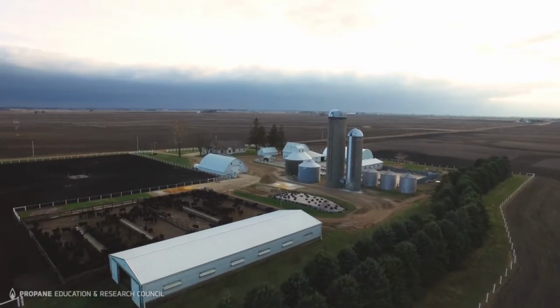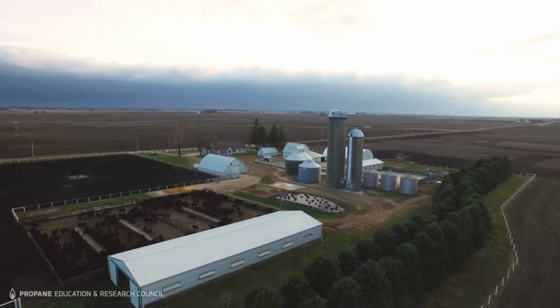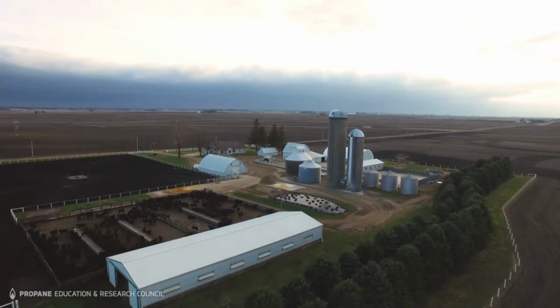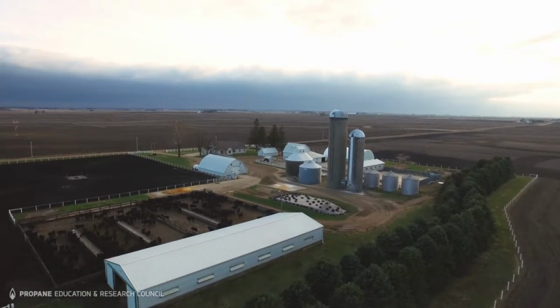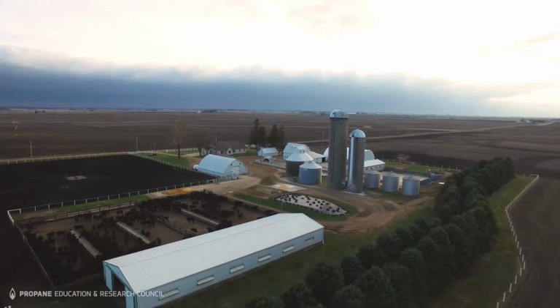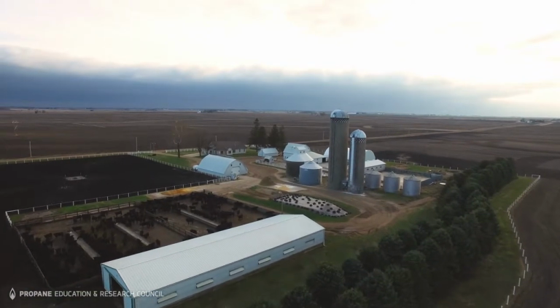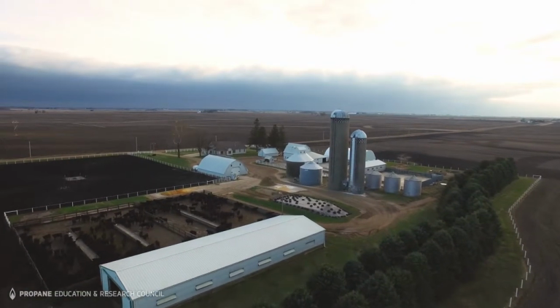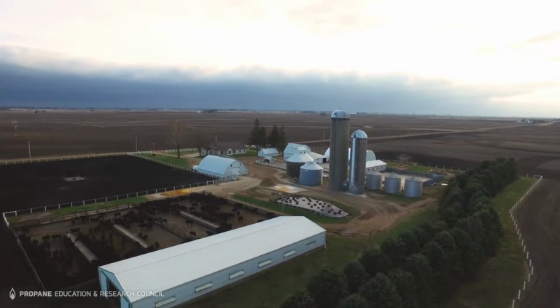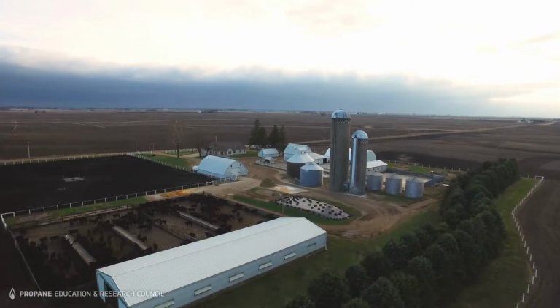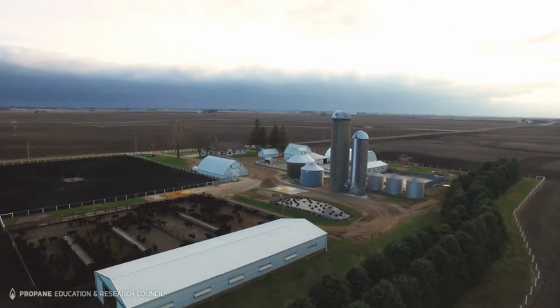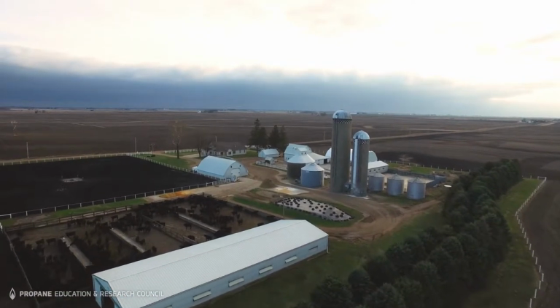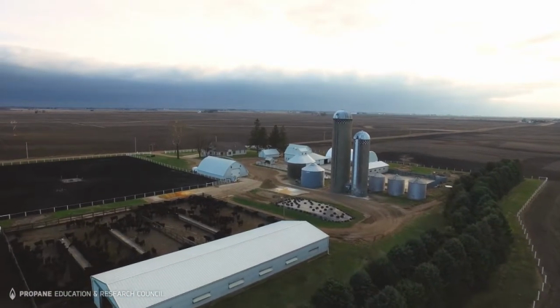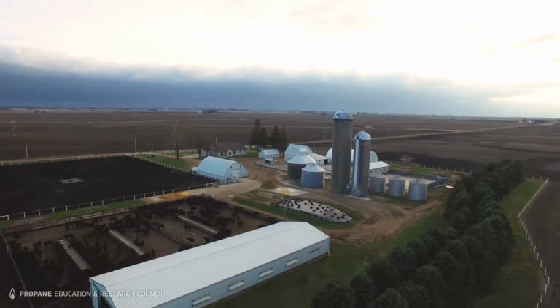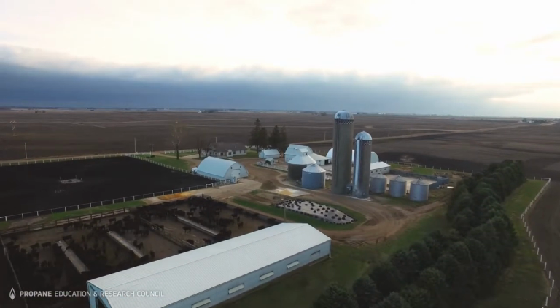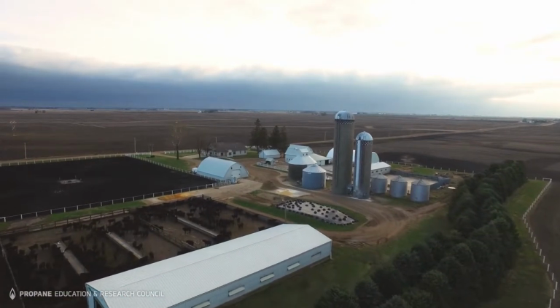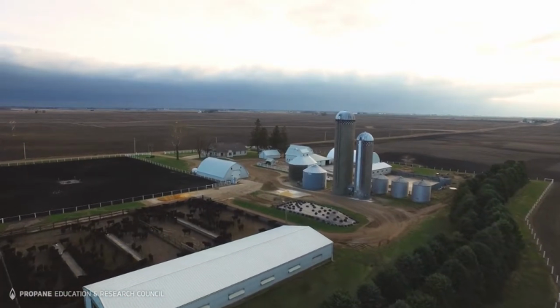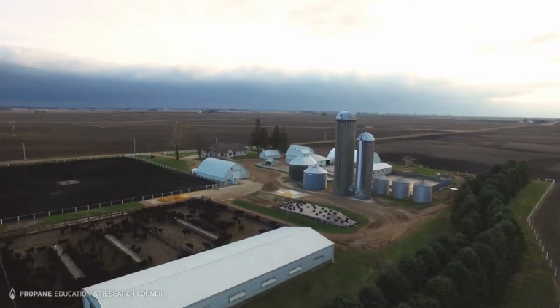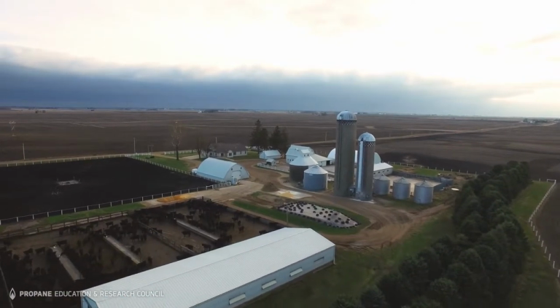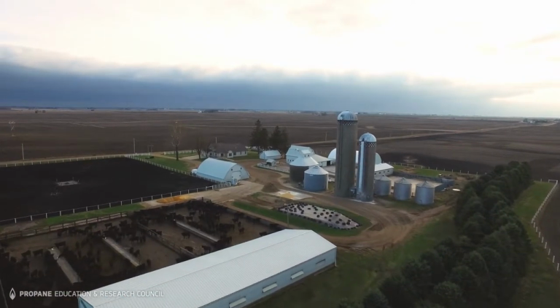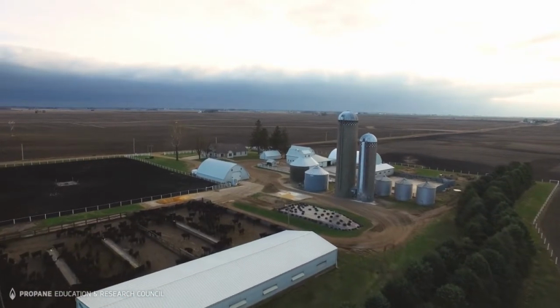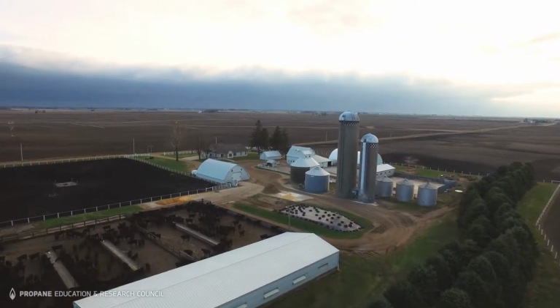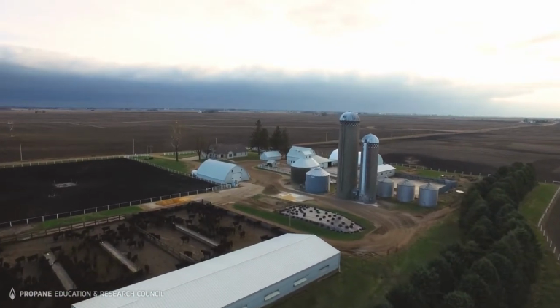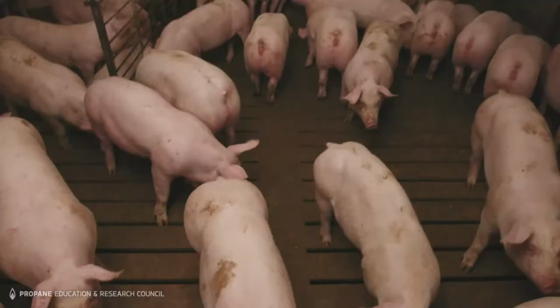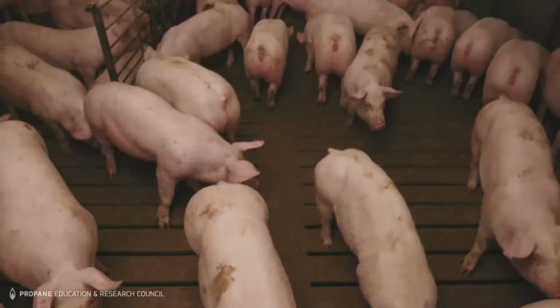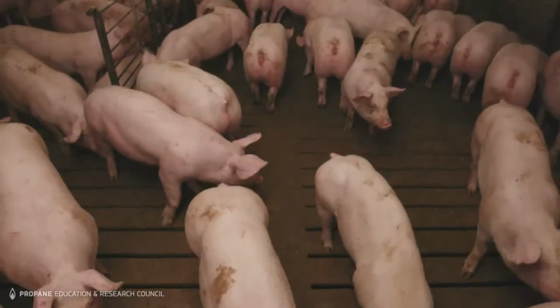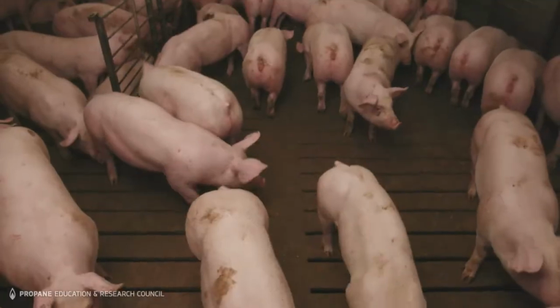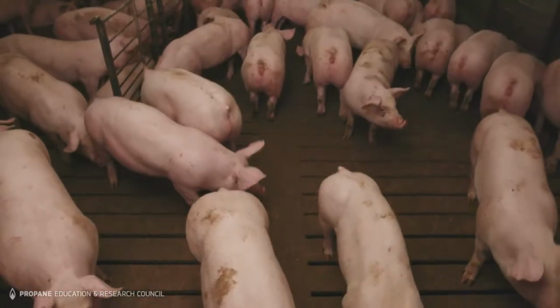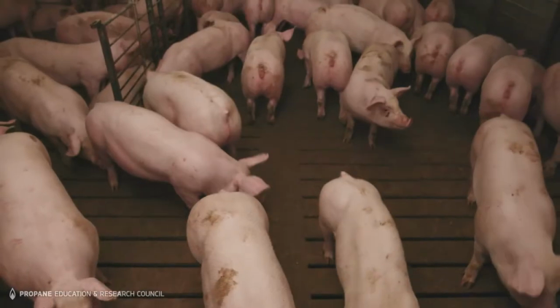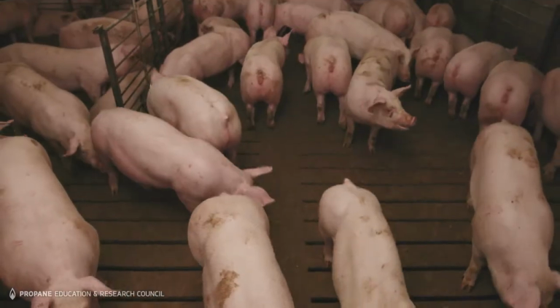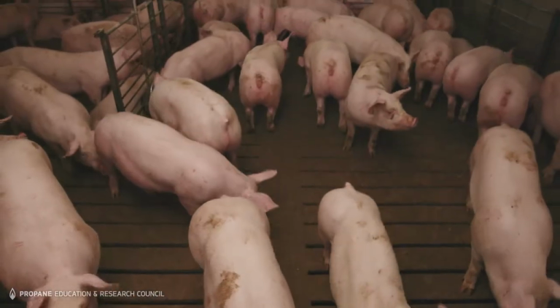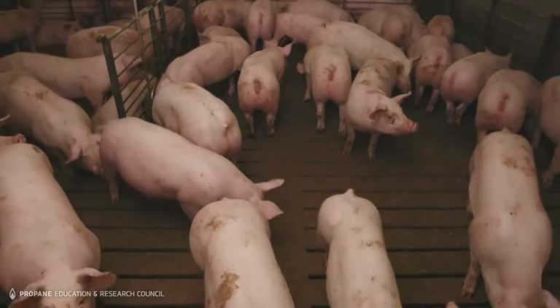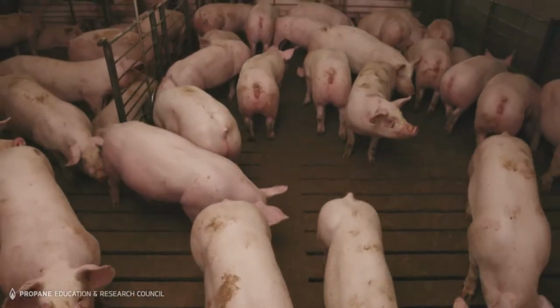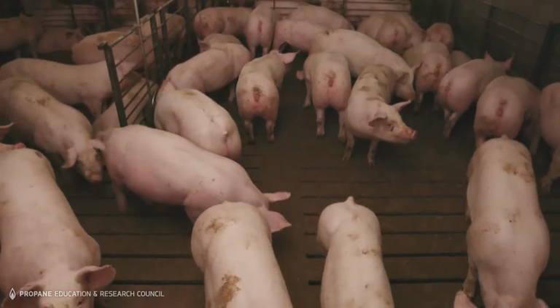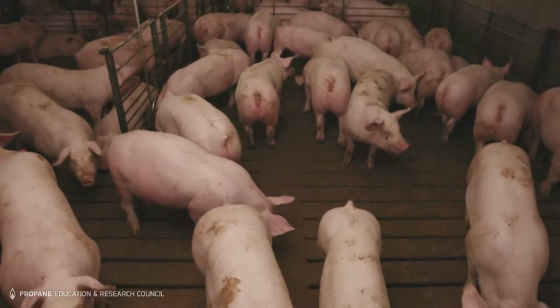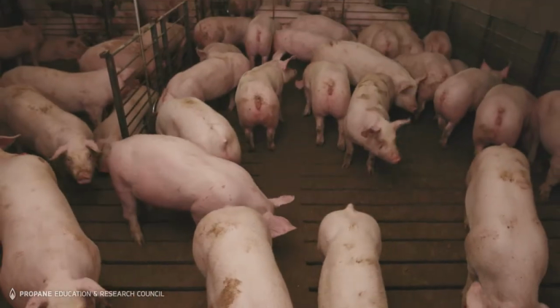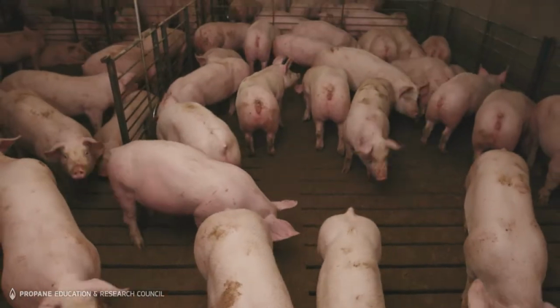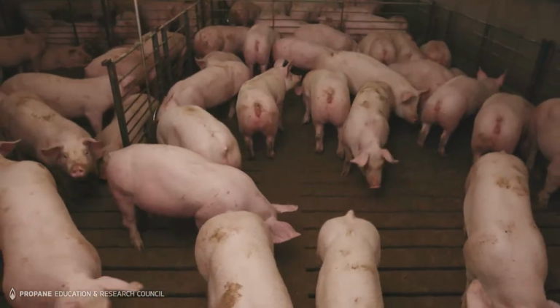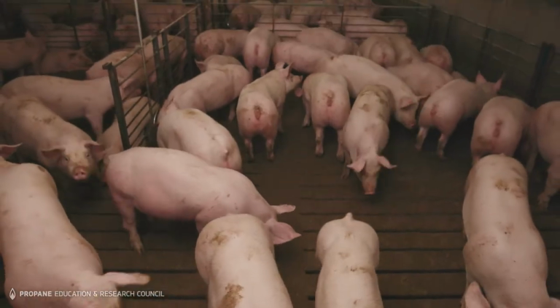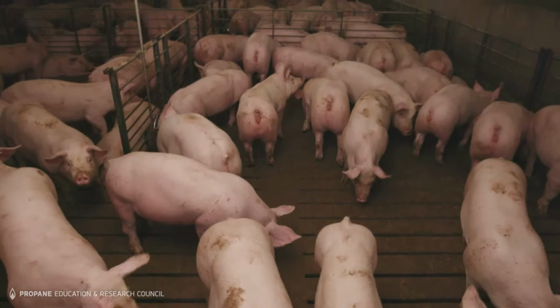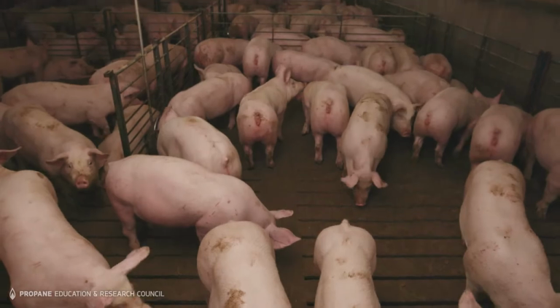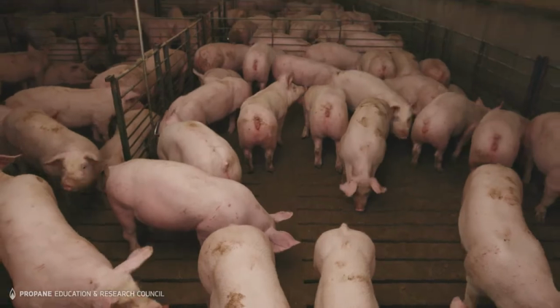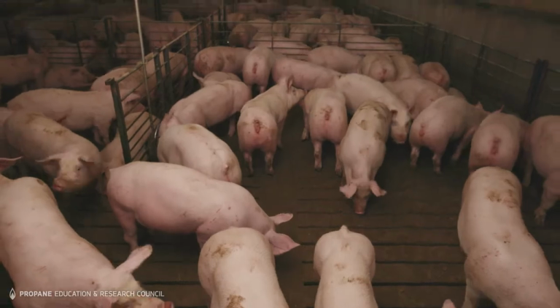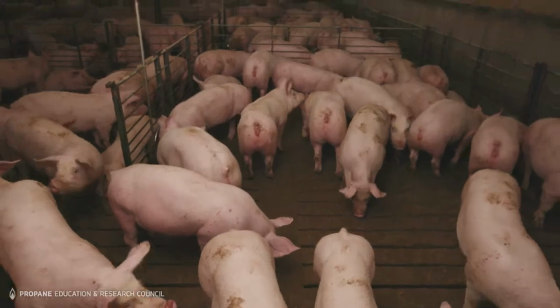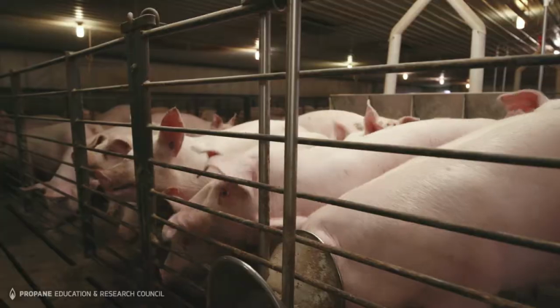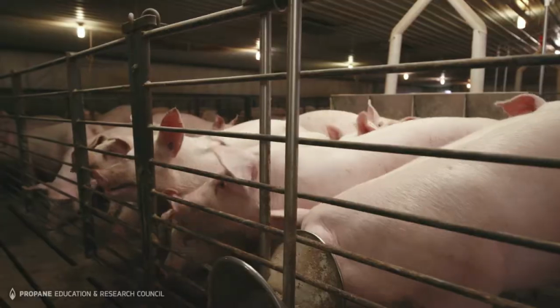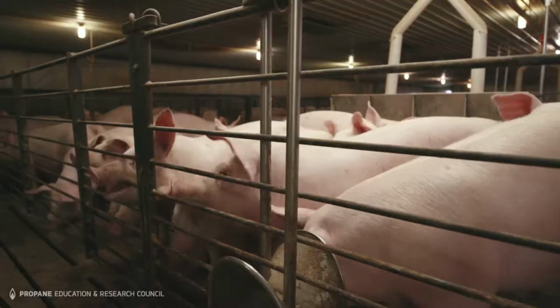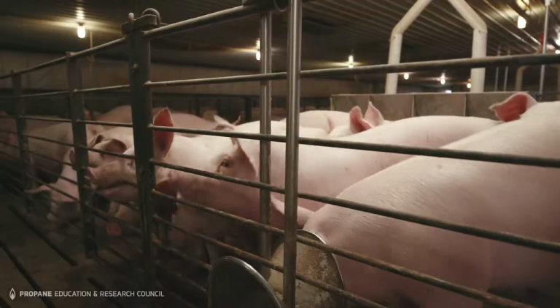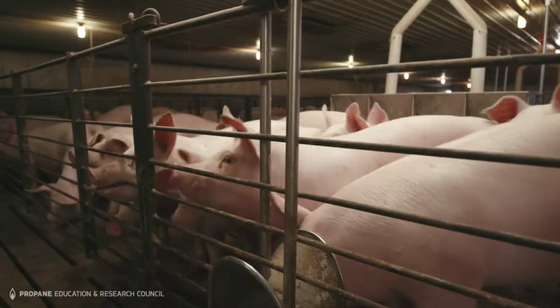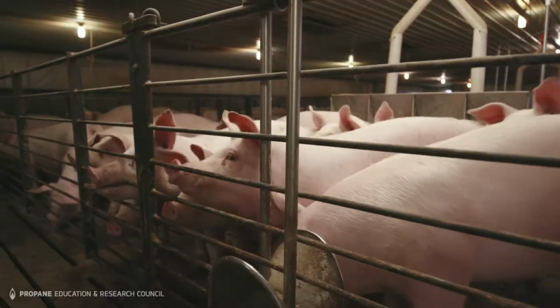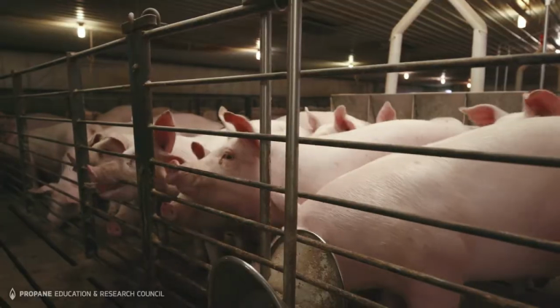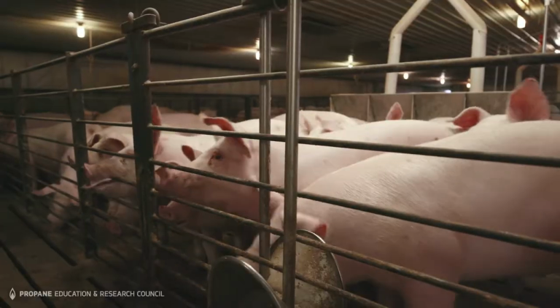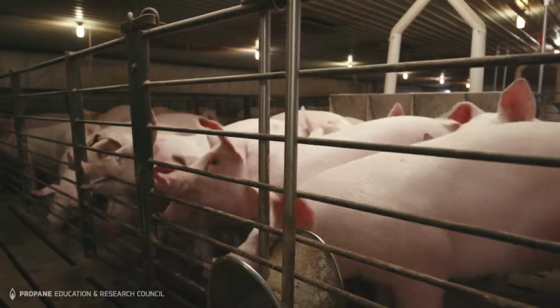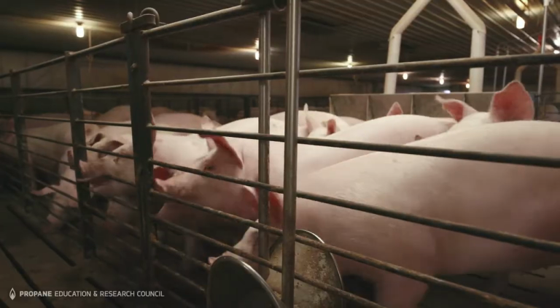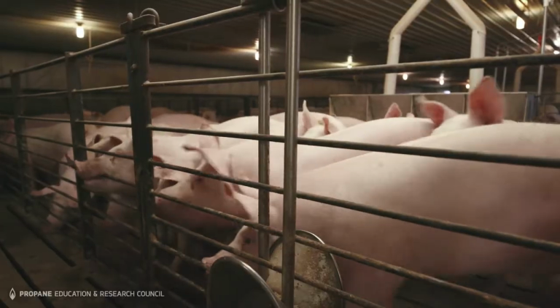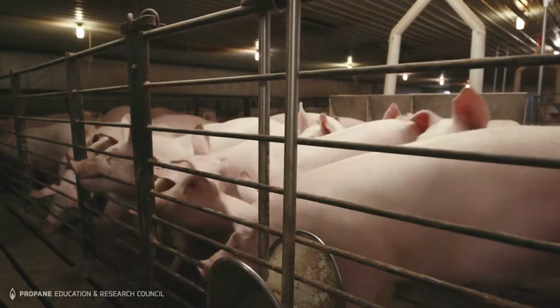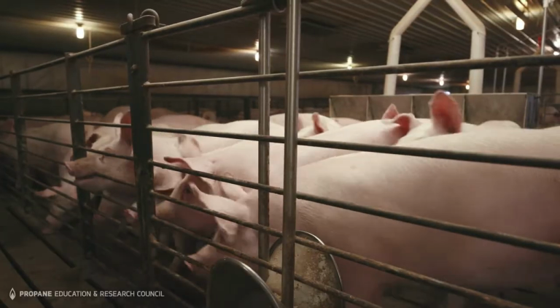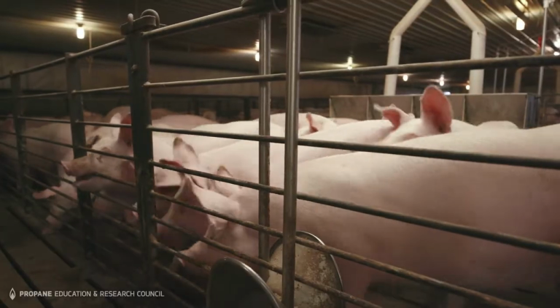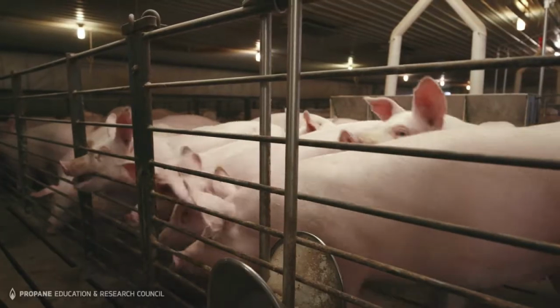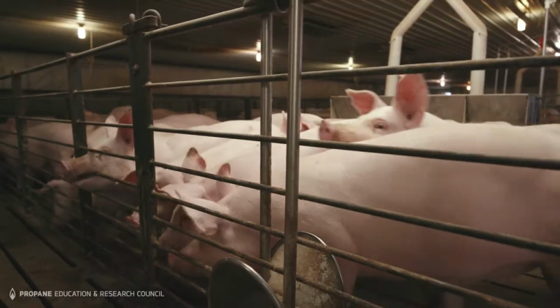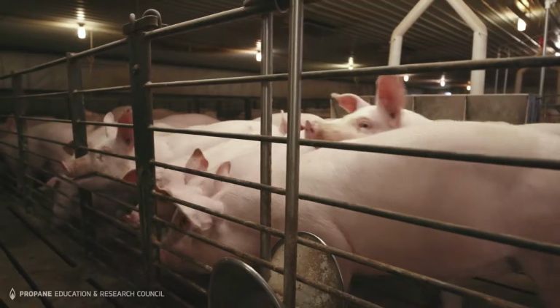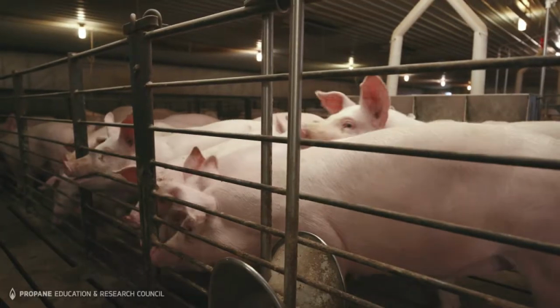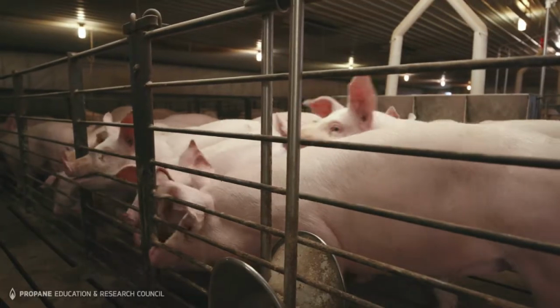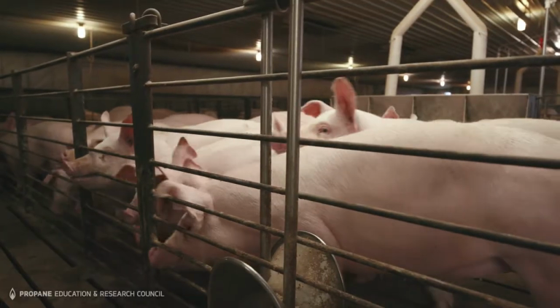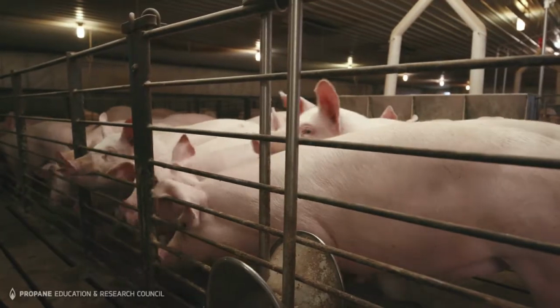Well, people don't want us to raise pigs in town, so we need to be able to do it out here in the middle of nowhere, and propane helps us do that.